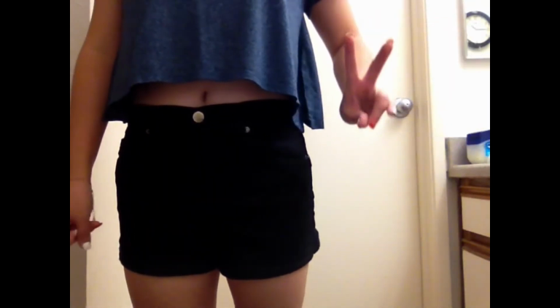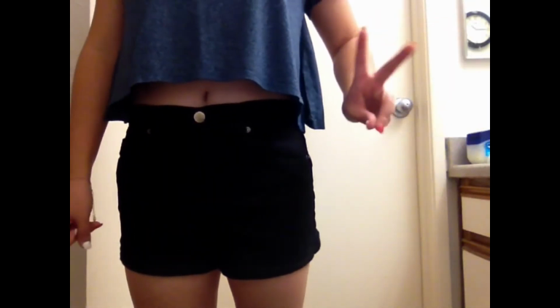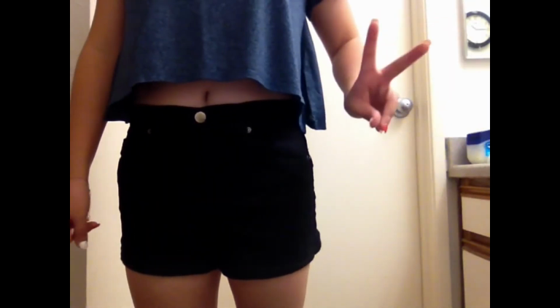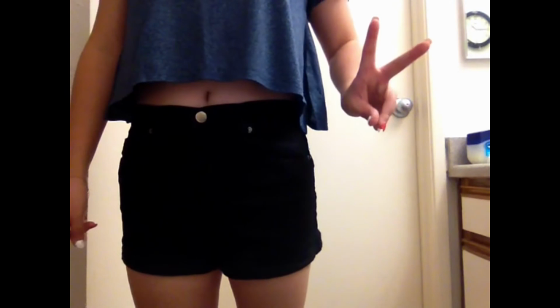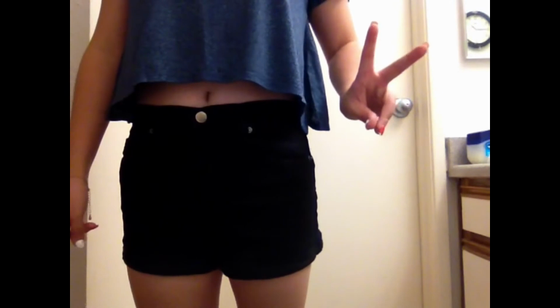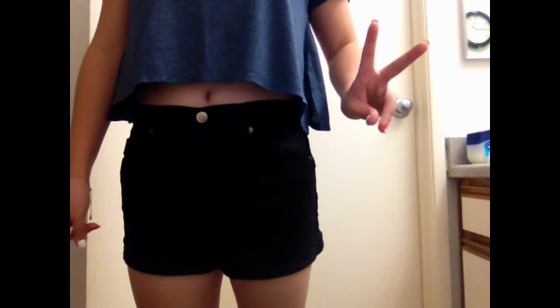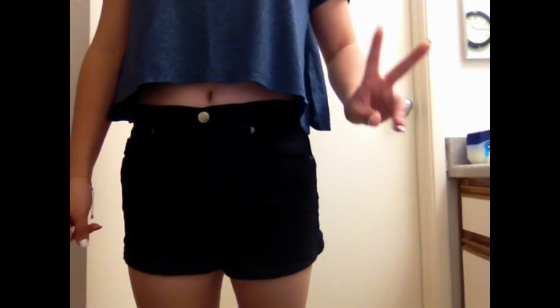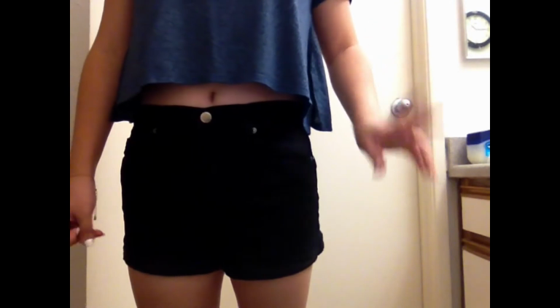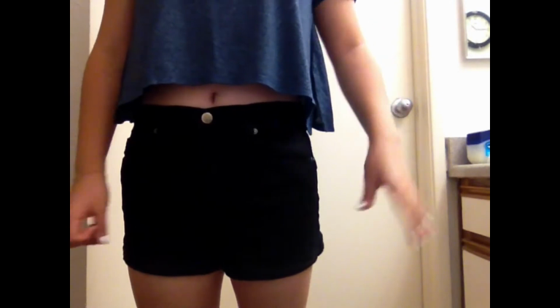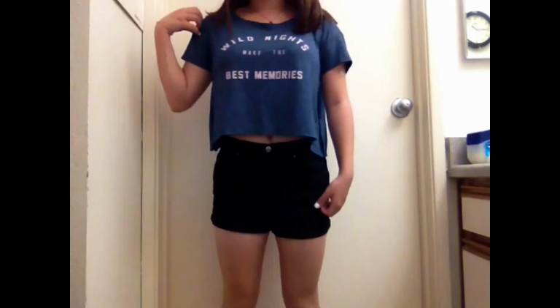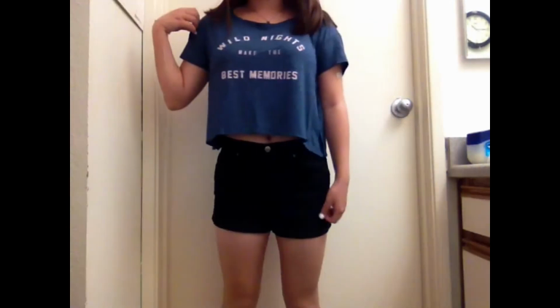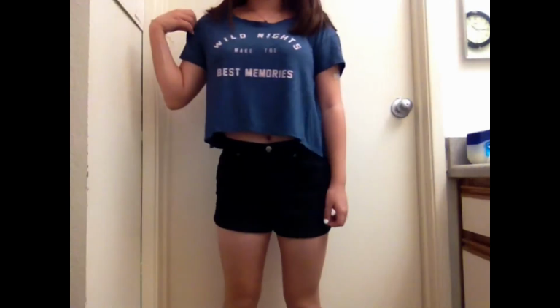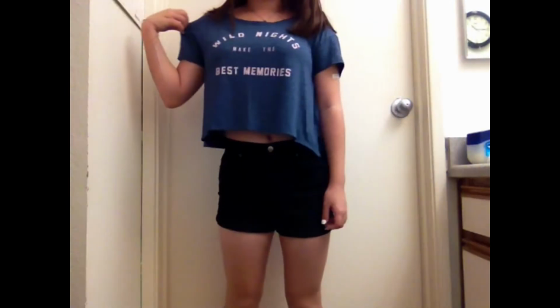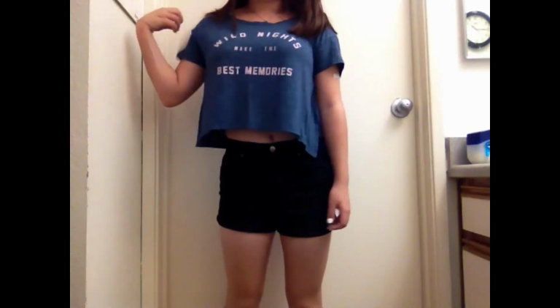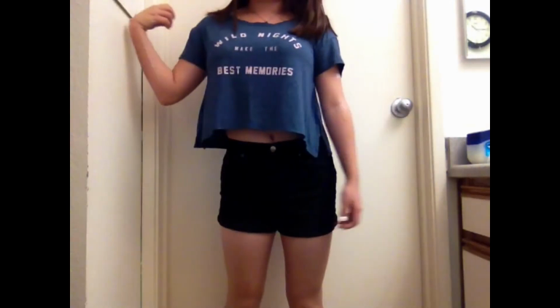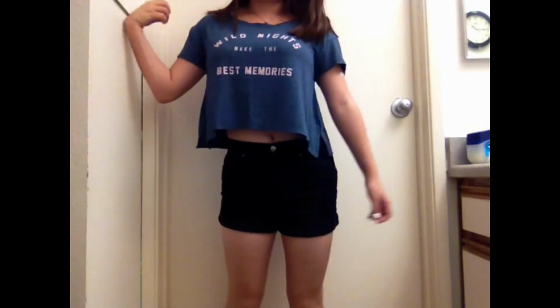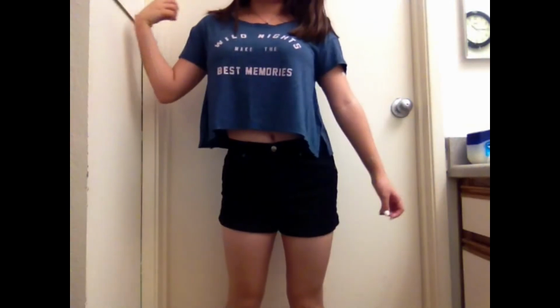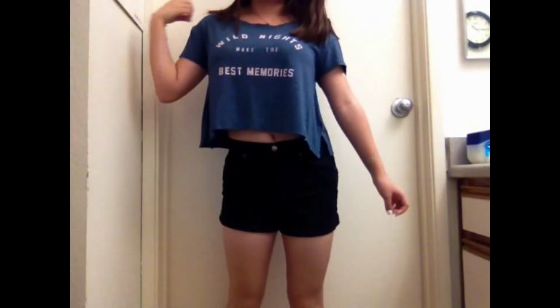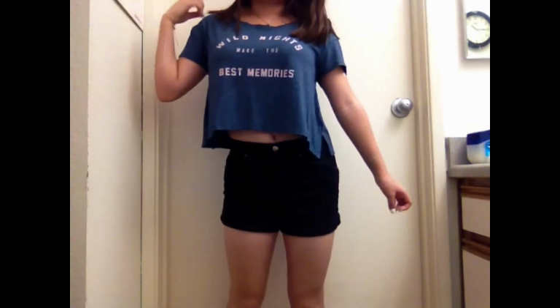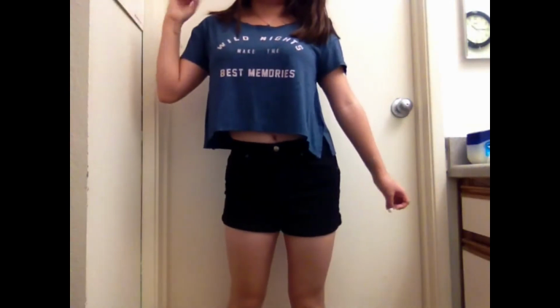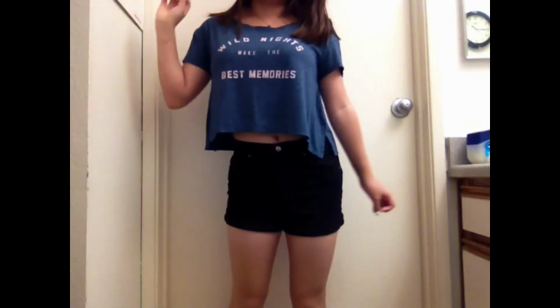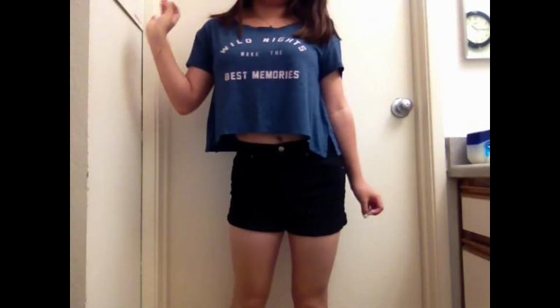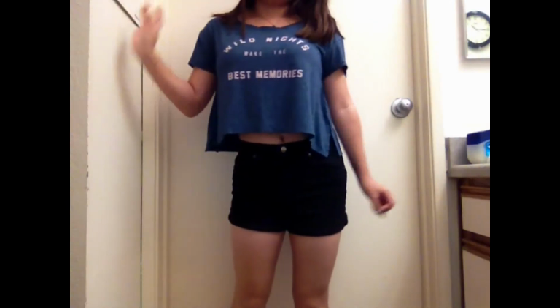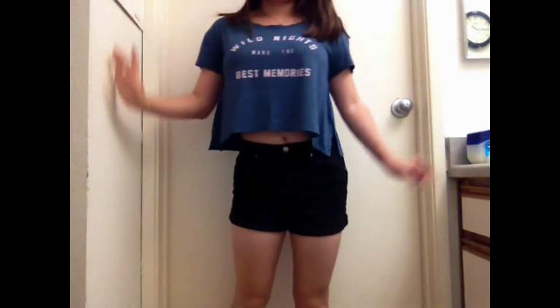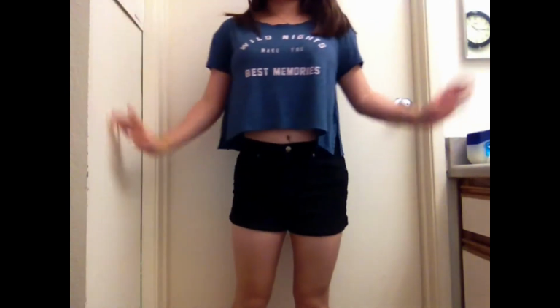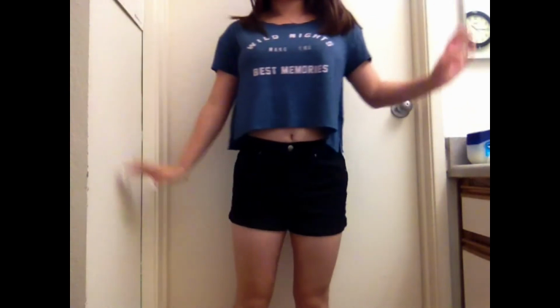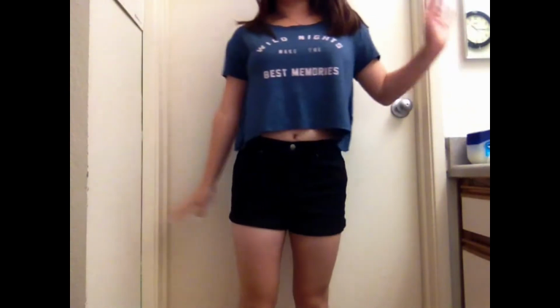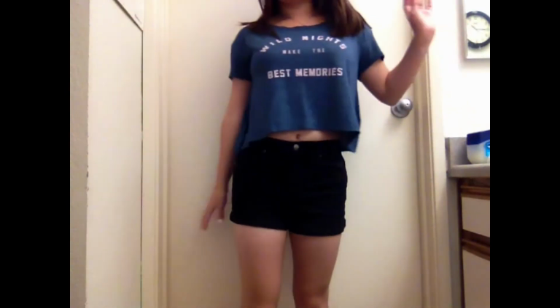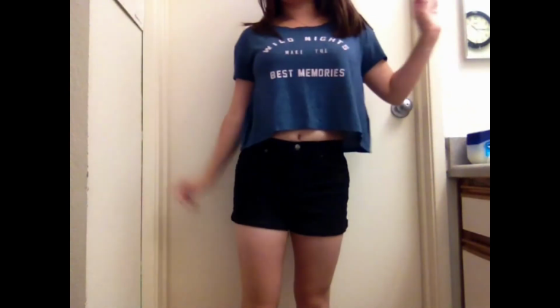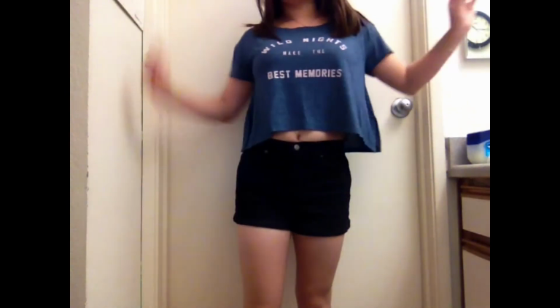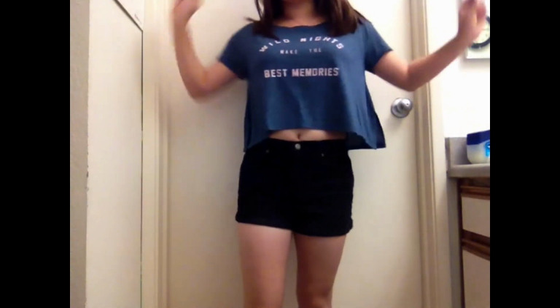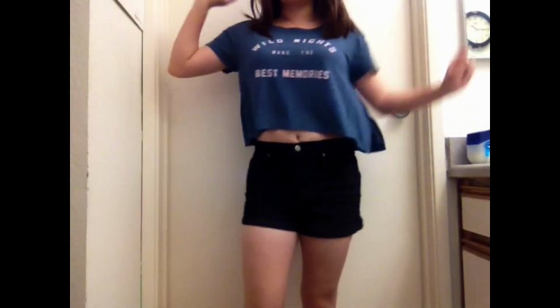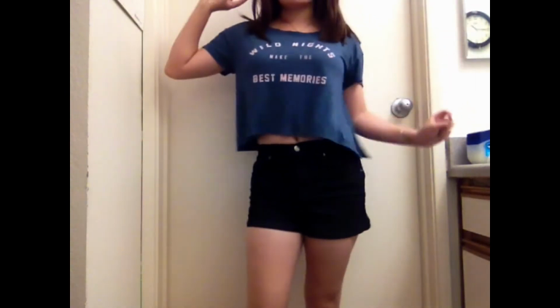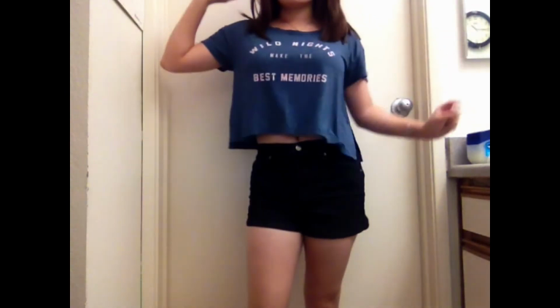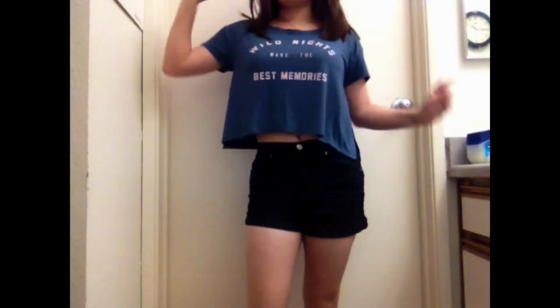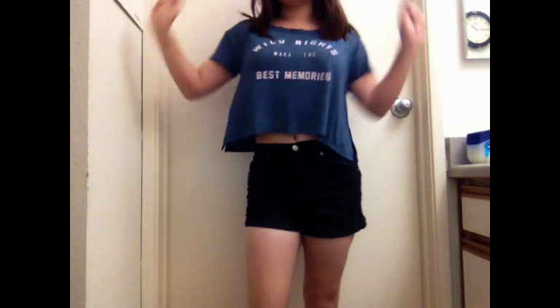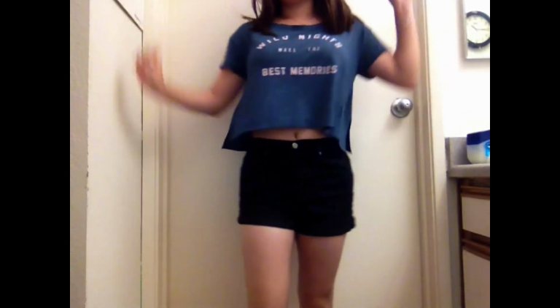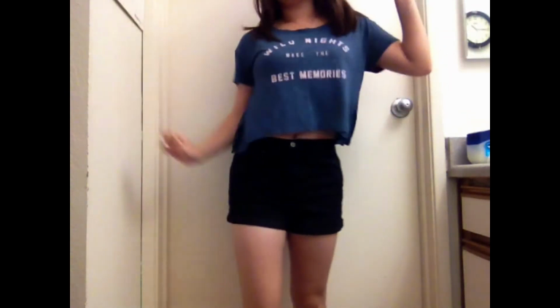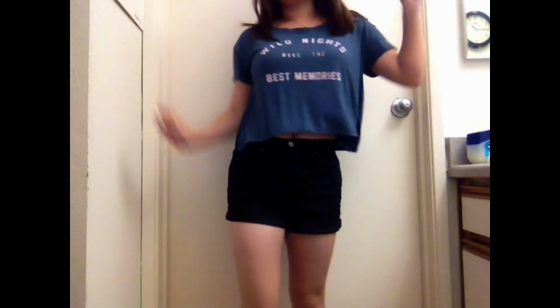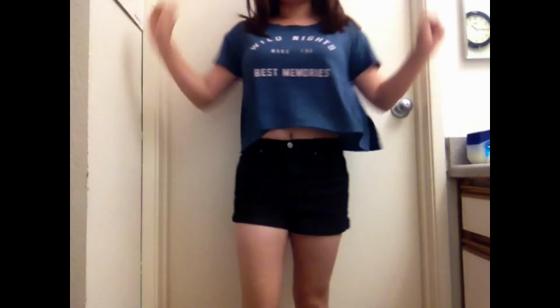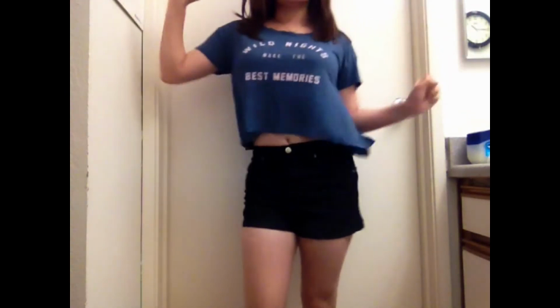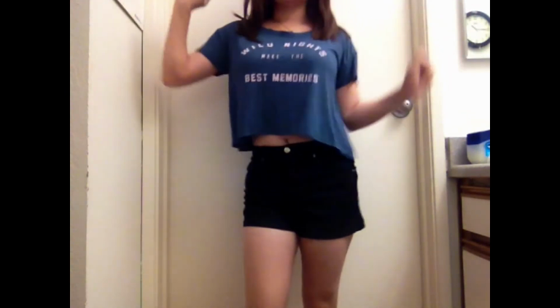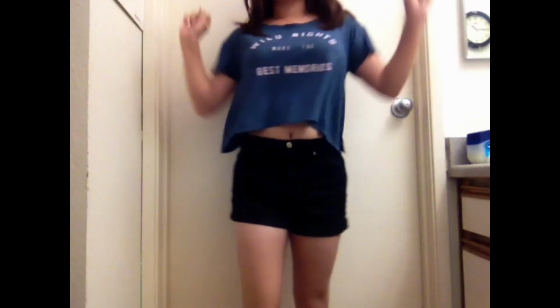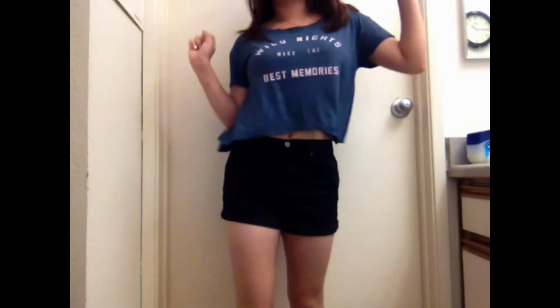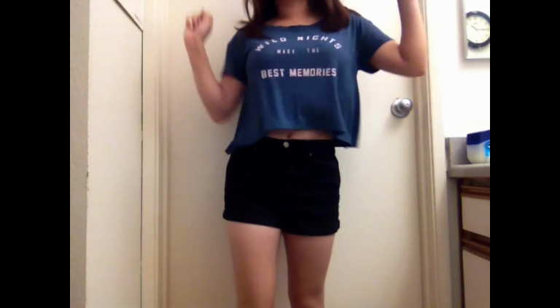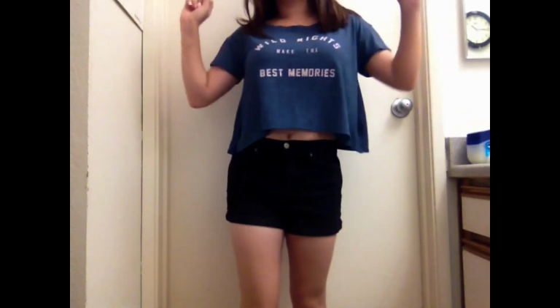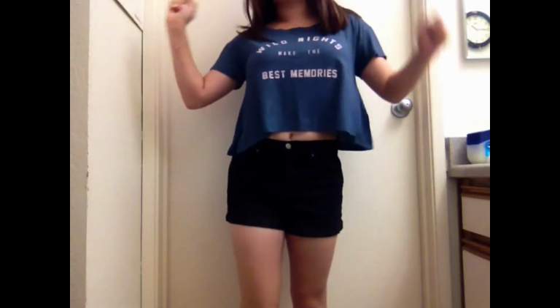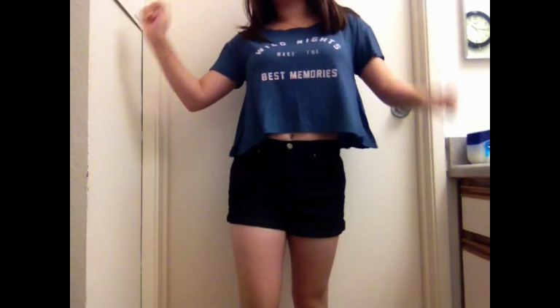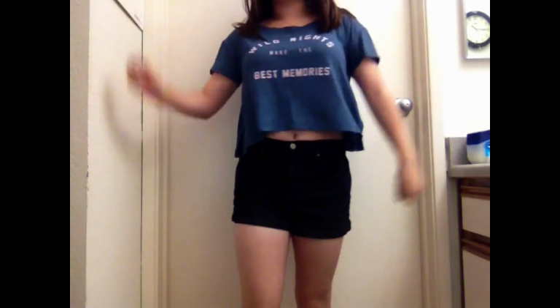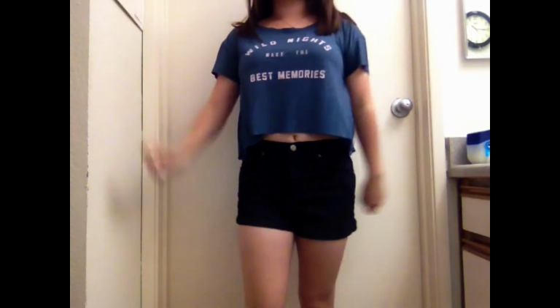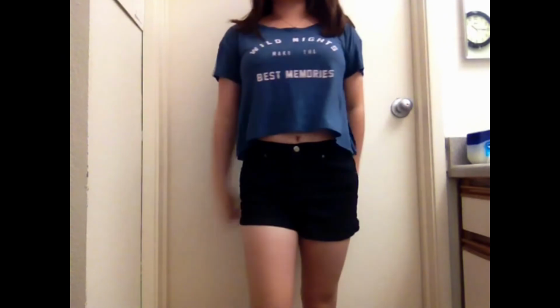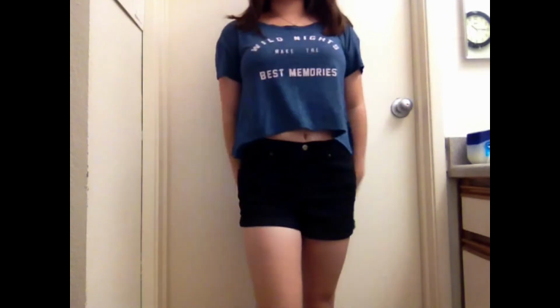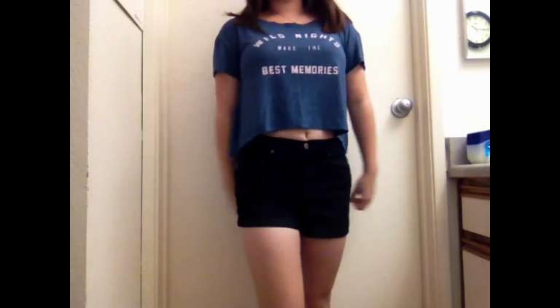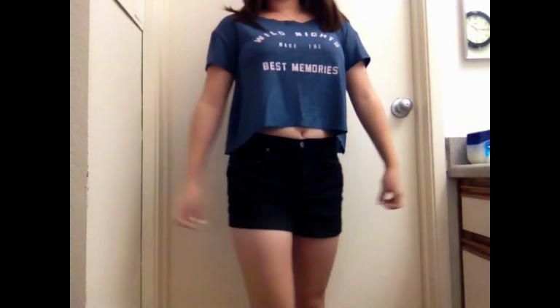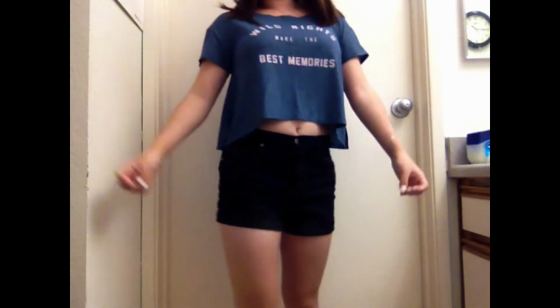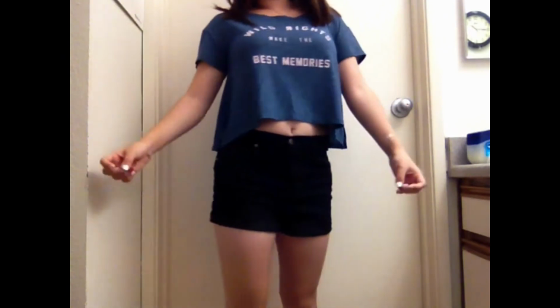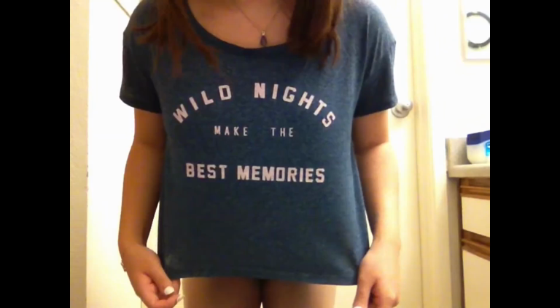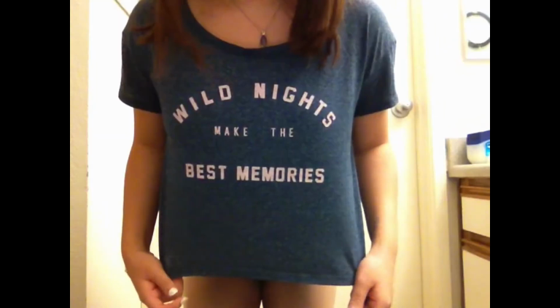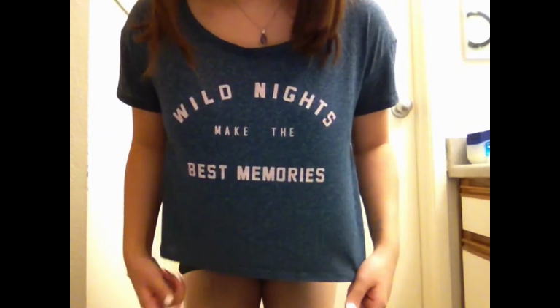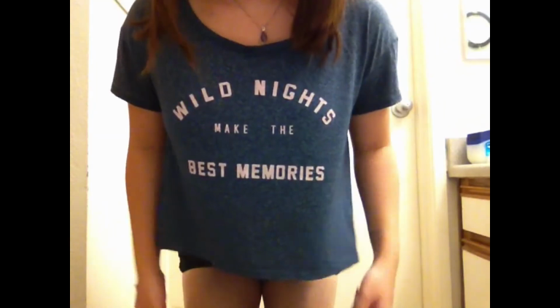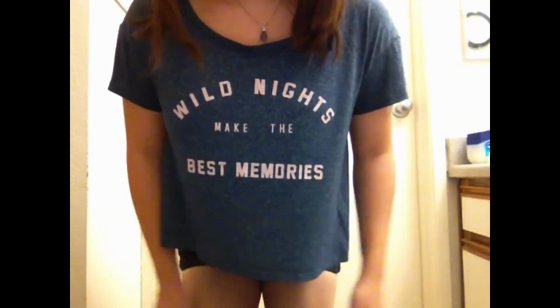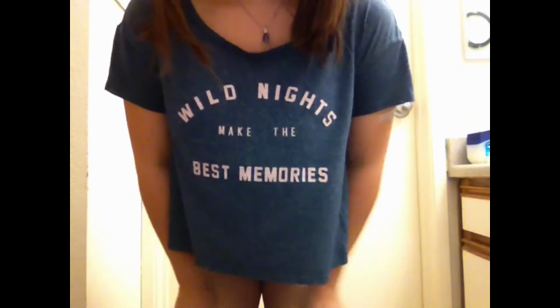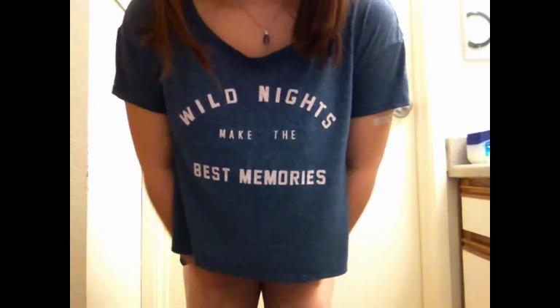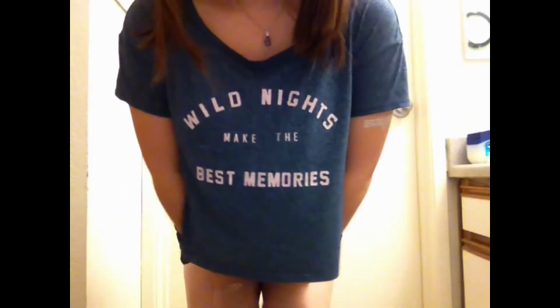My black shorts are from Forever 21, and my shirt that says Wild Nights Make the Best Memories is from Abercrombie & Fitch.